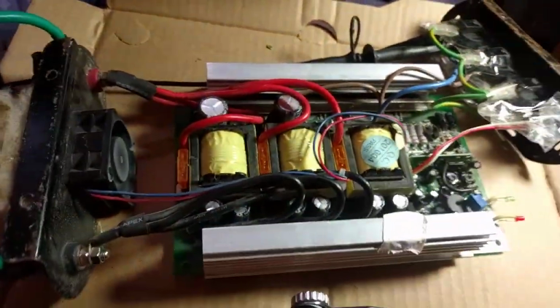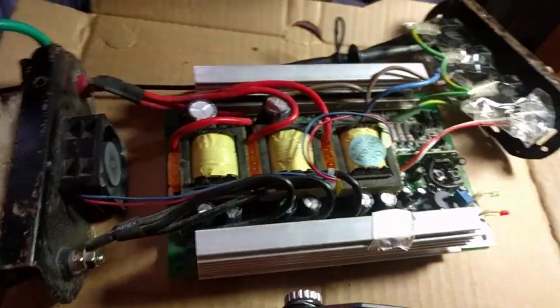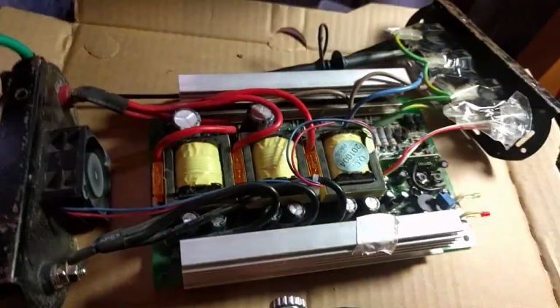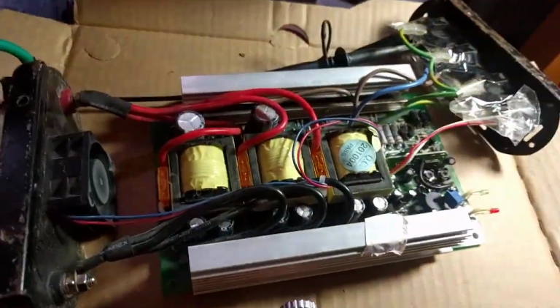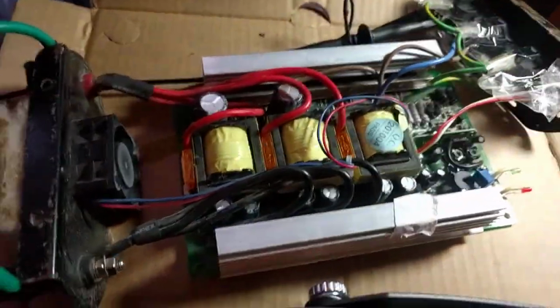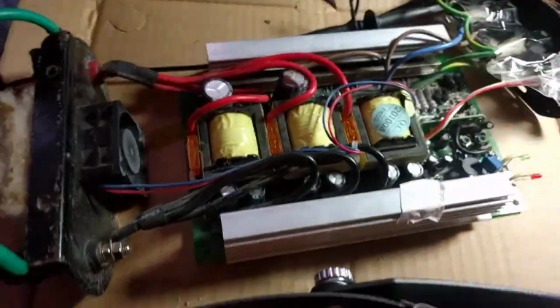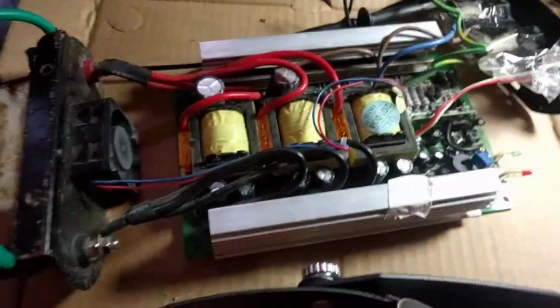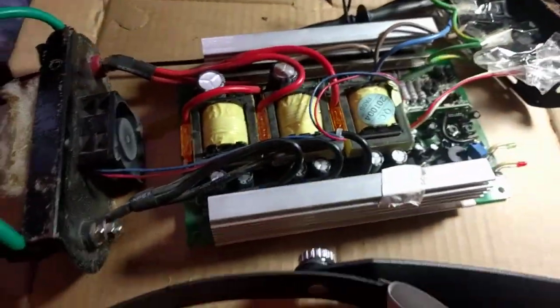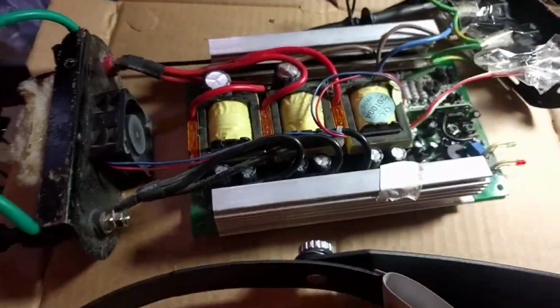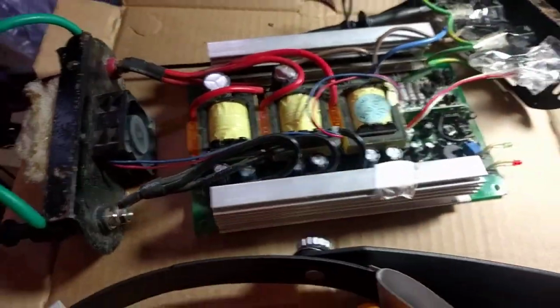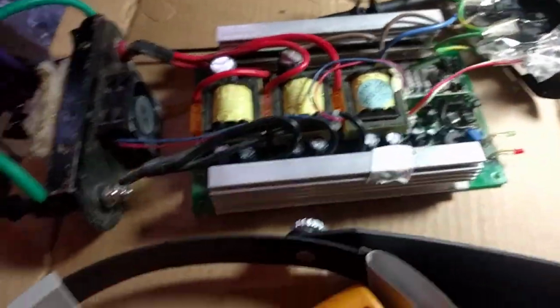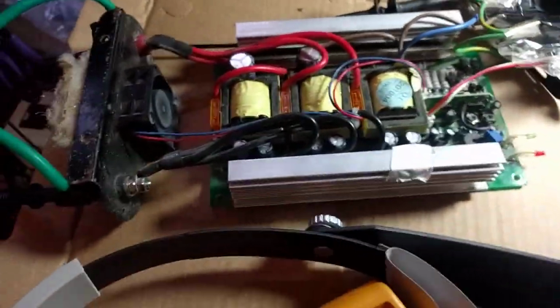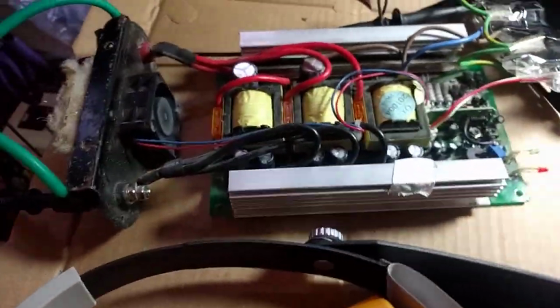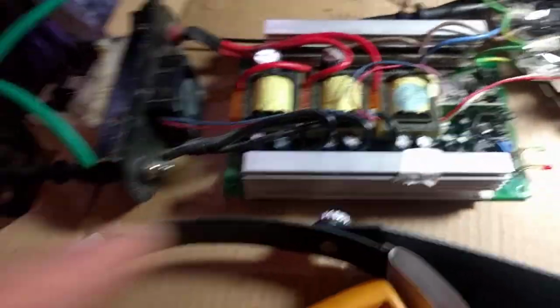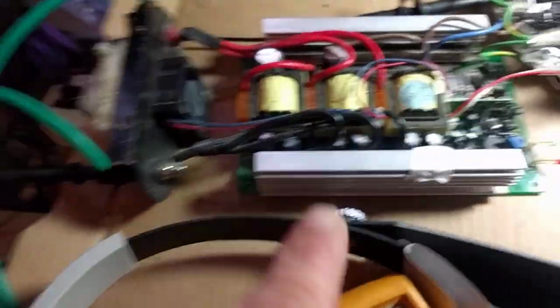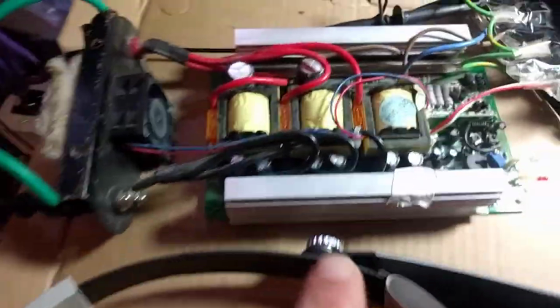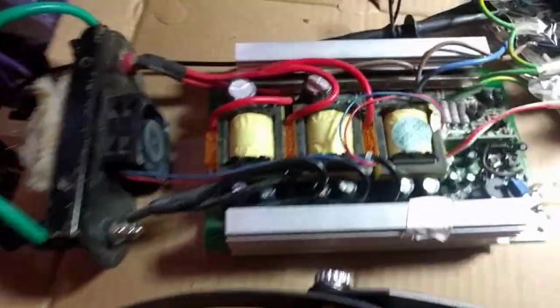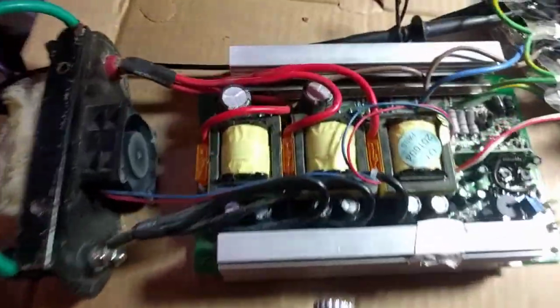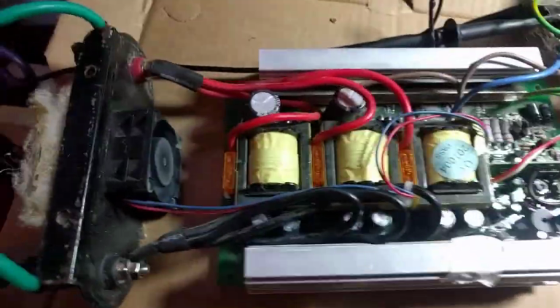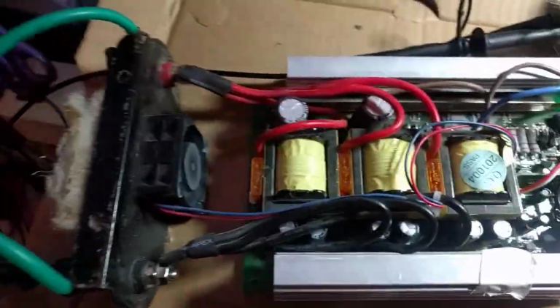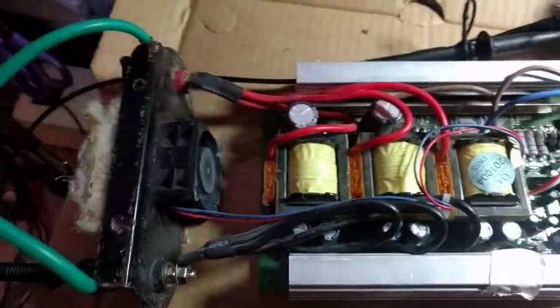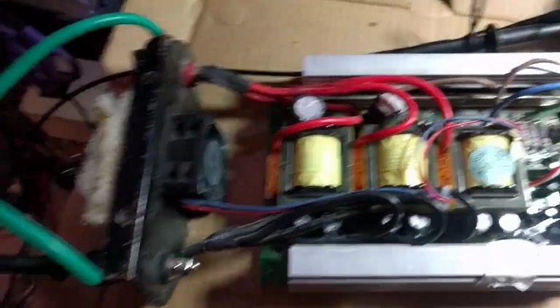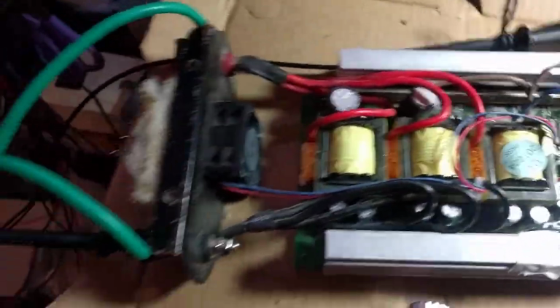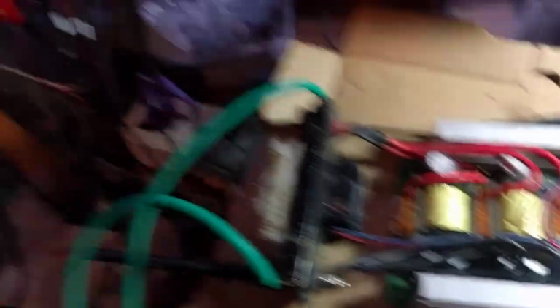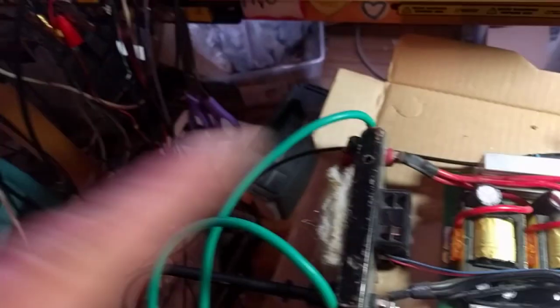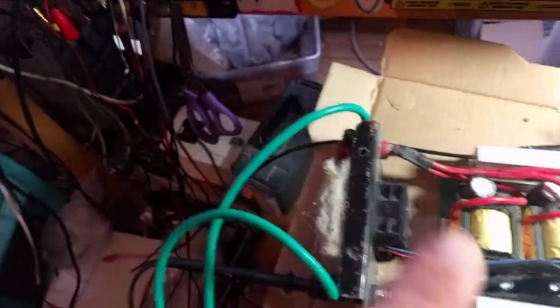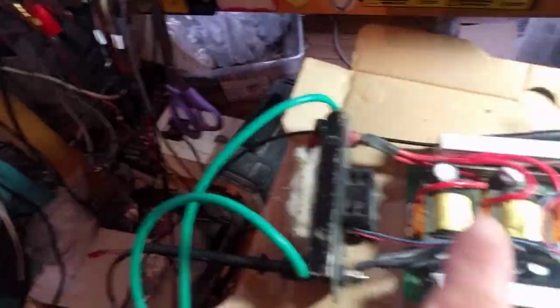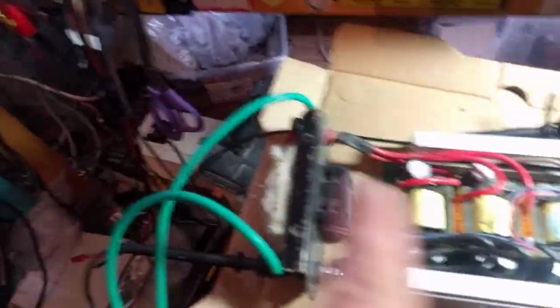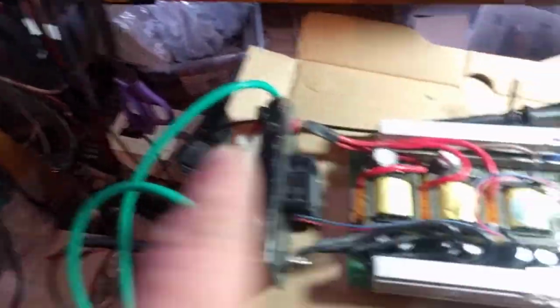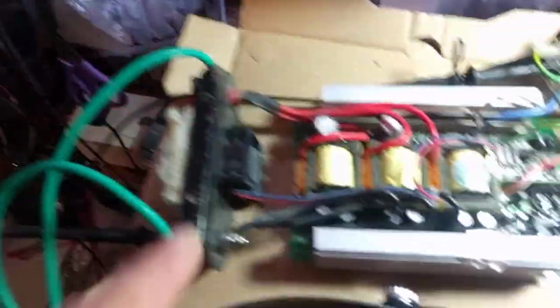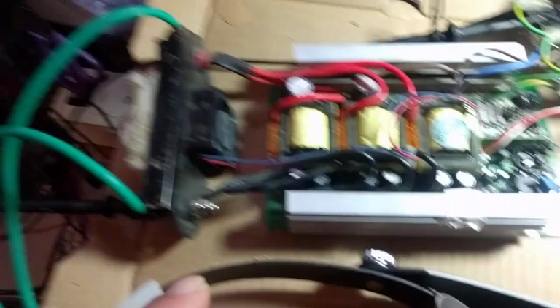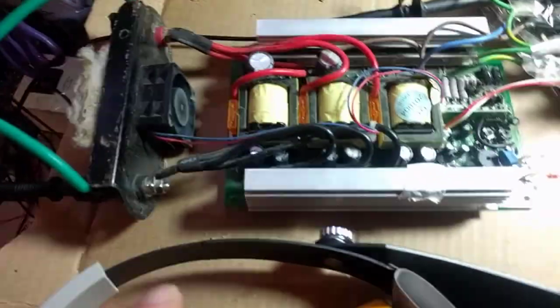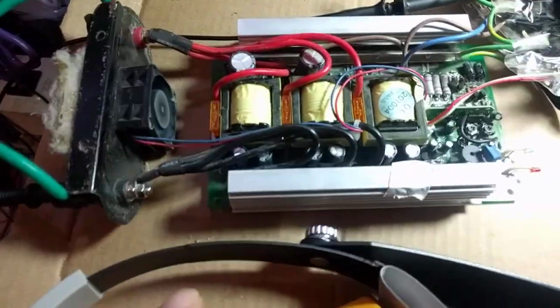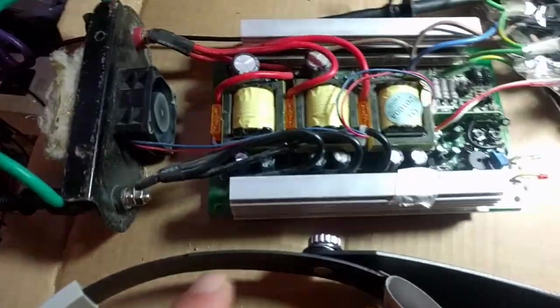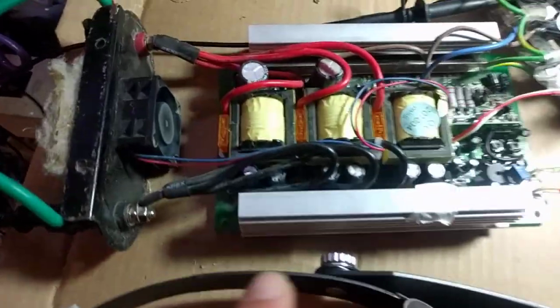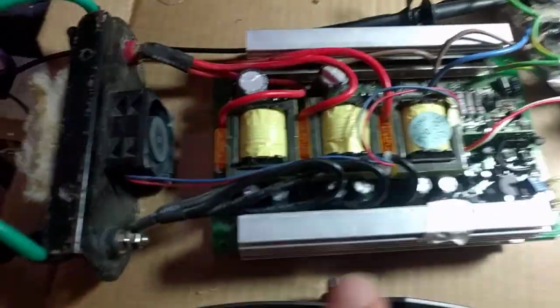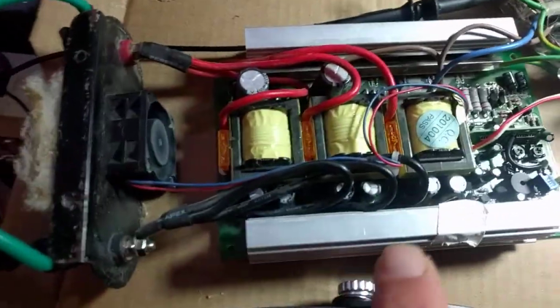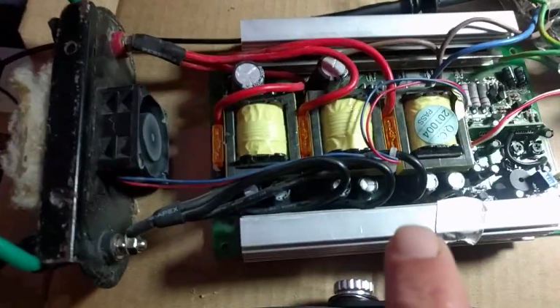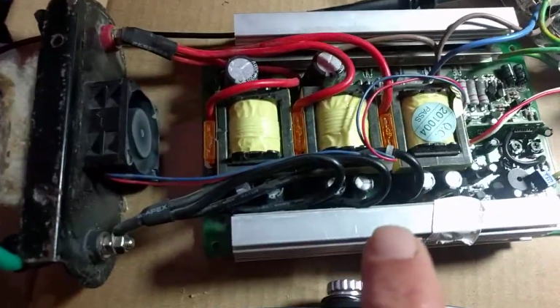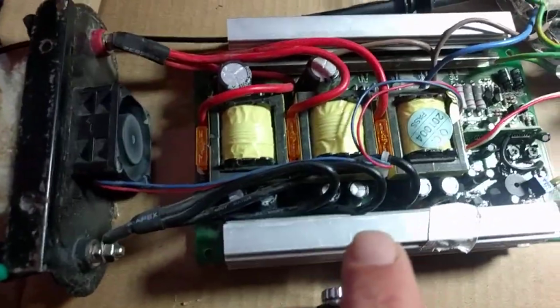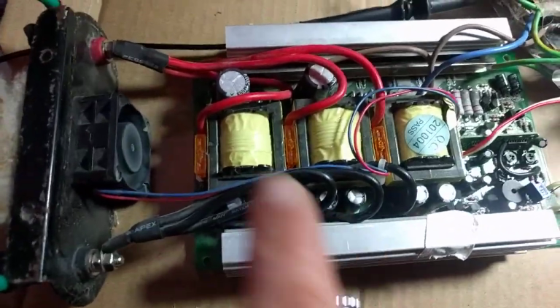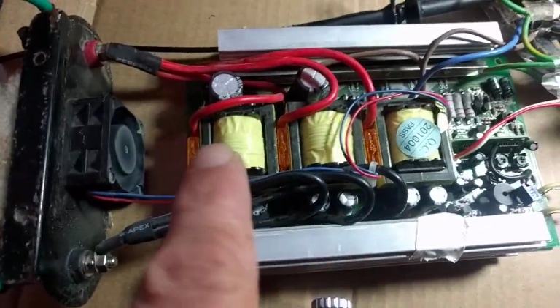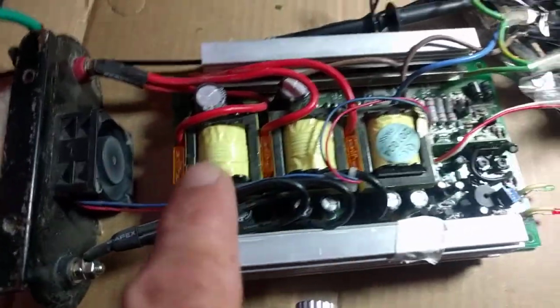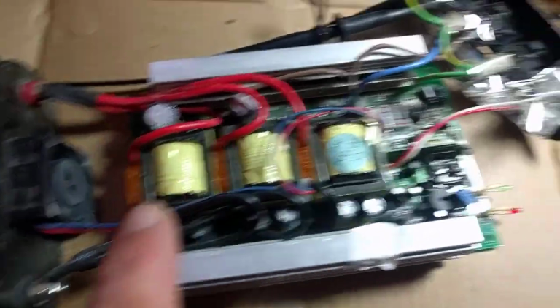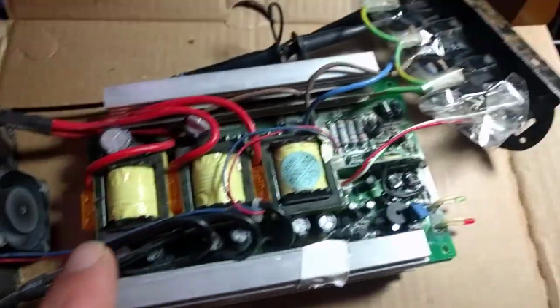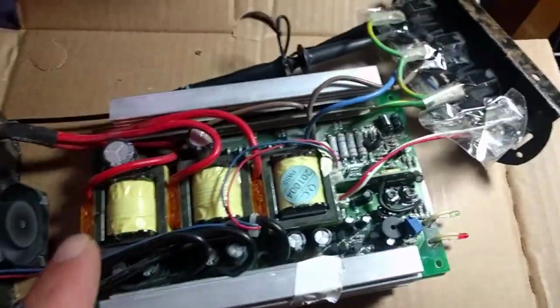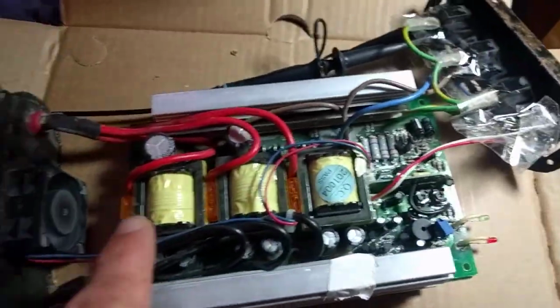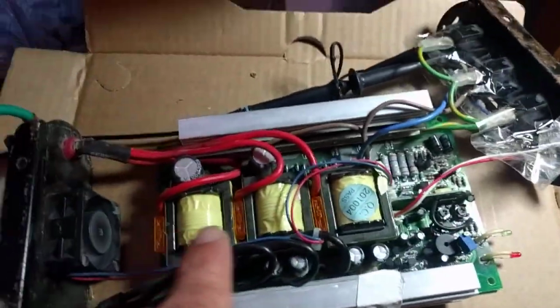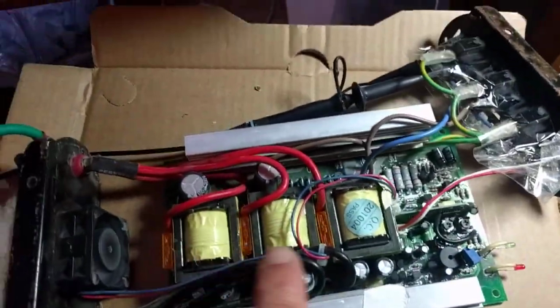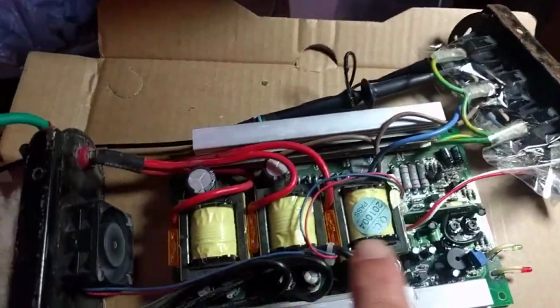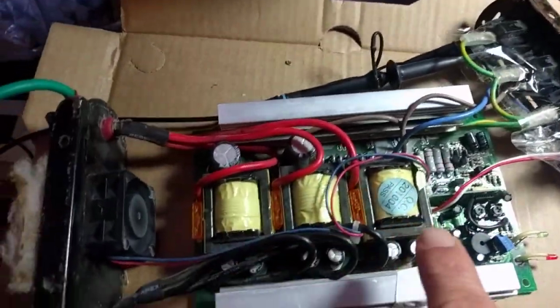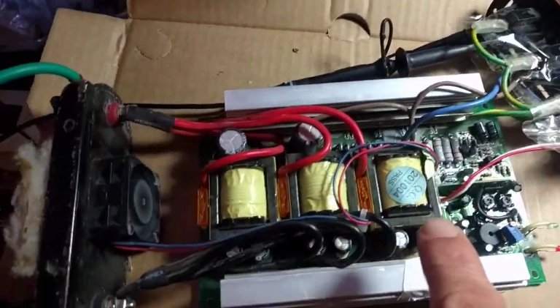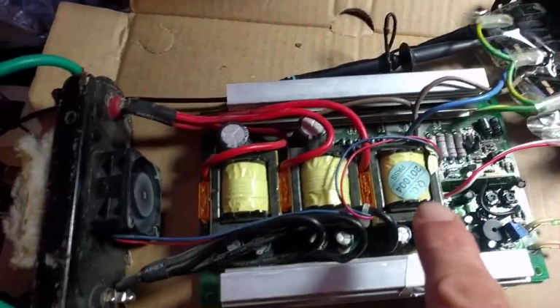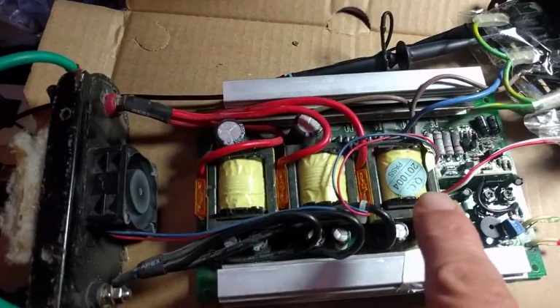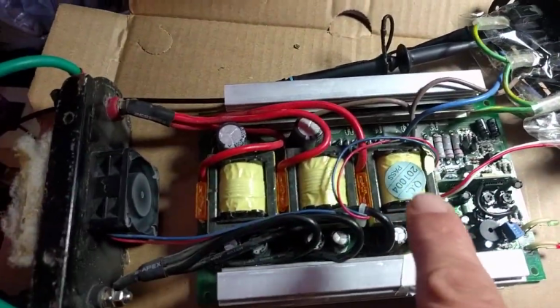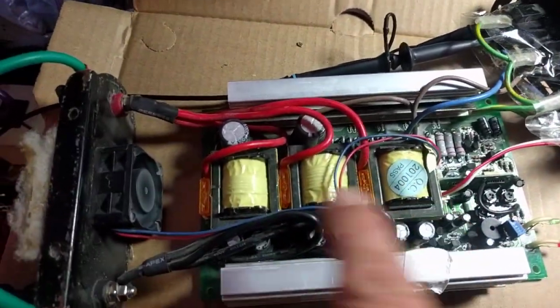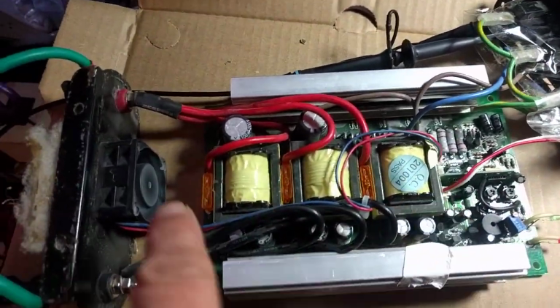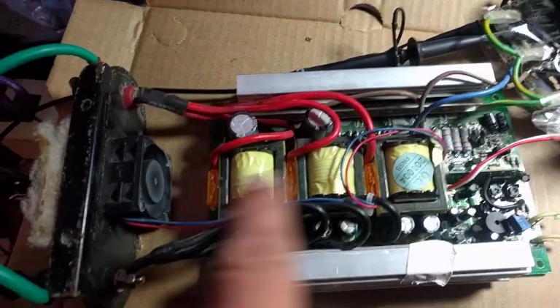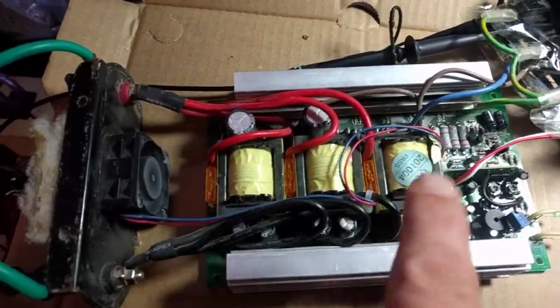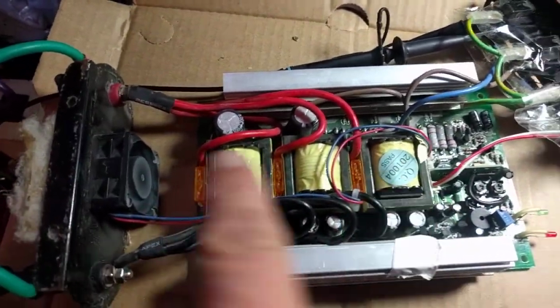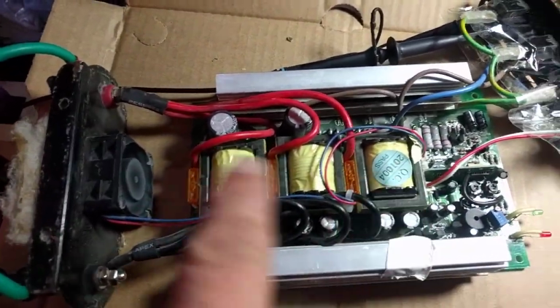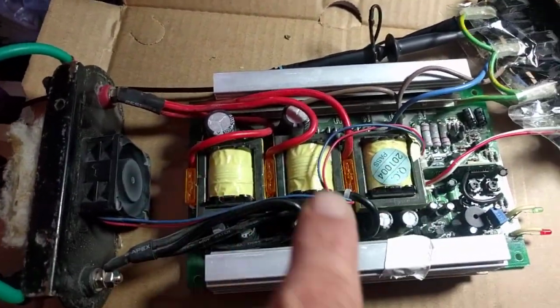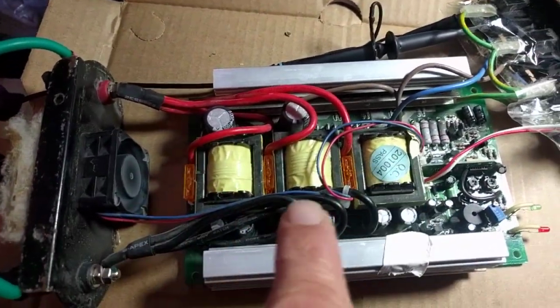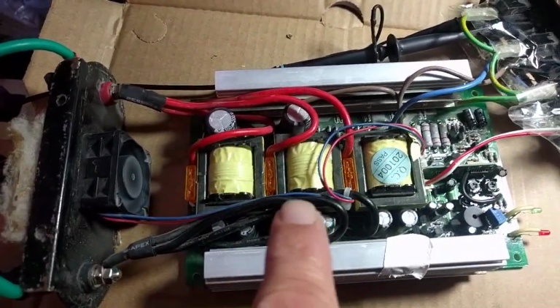This is quite nice. It's actually running now so I'm going to be a little careful. It's got three transformers here which are just used in parallel.